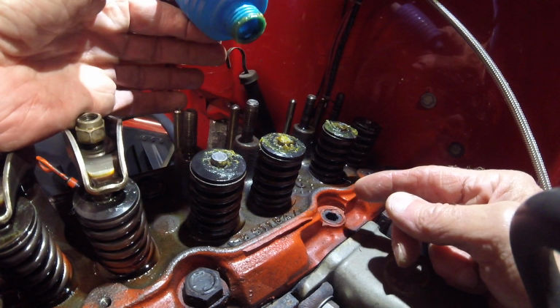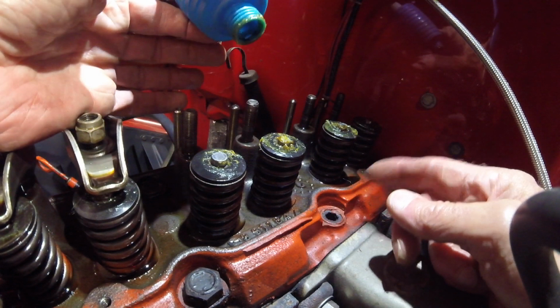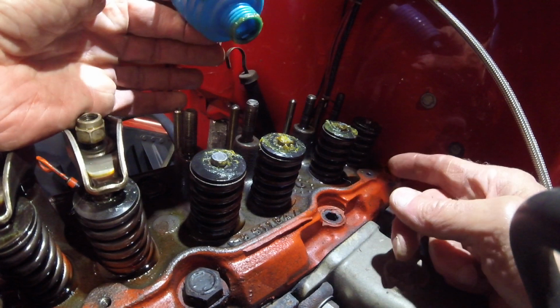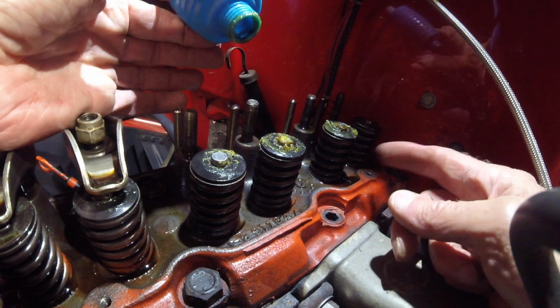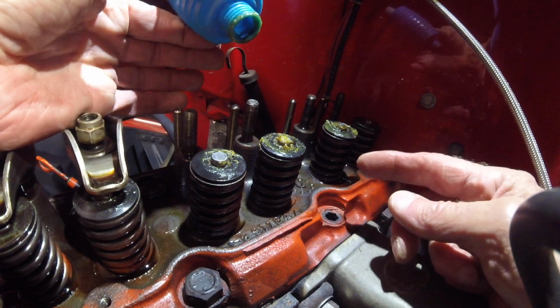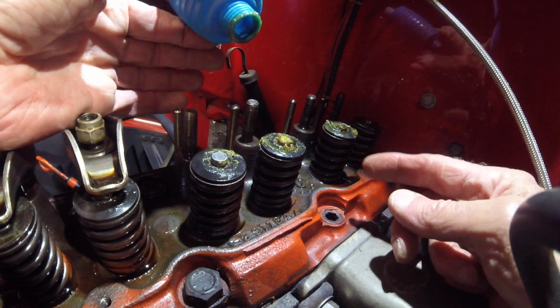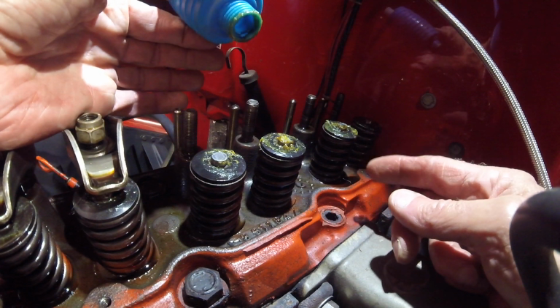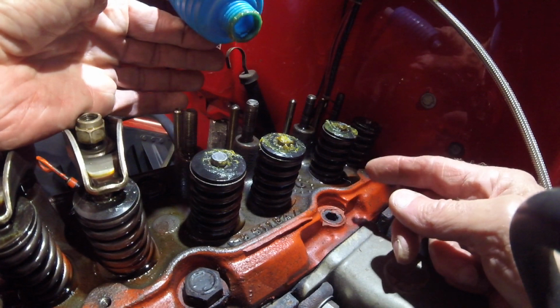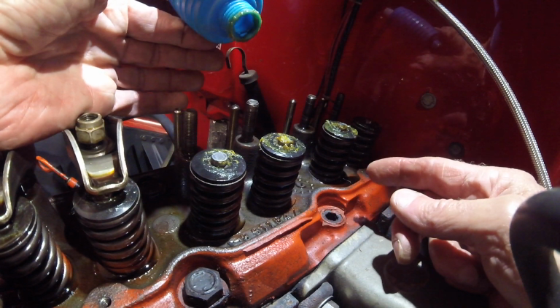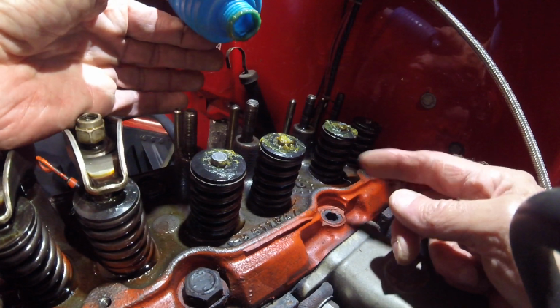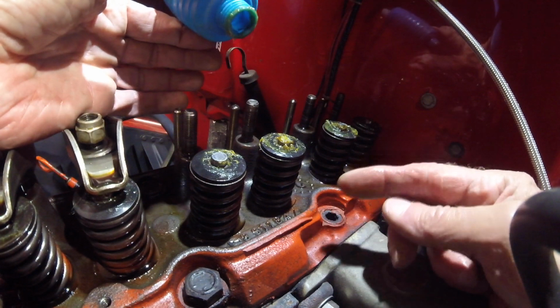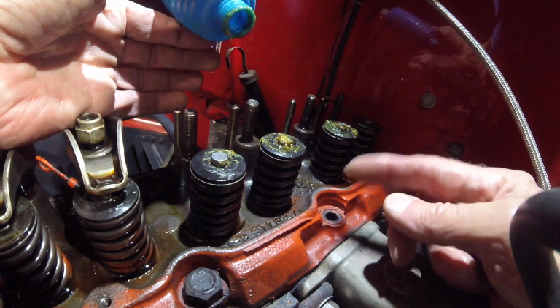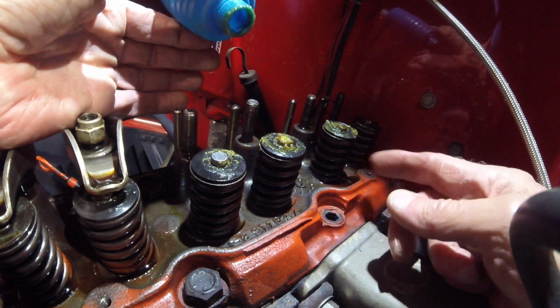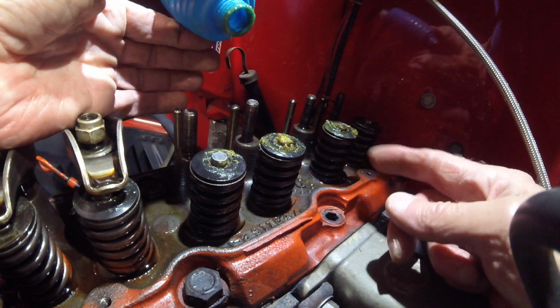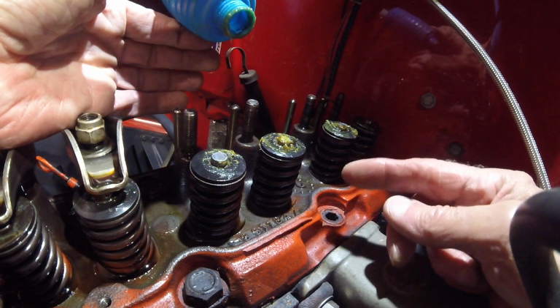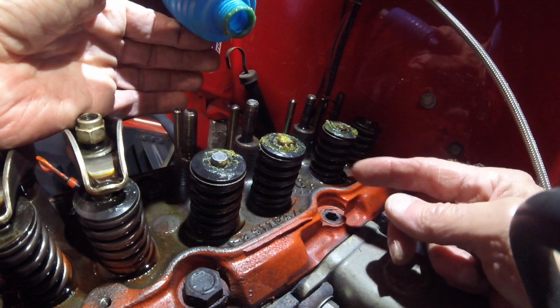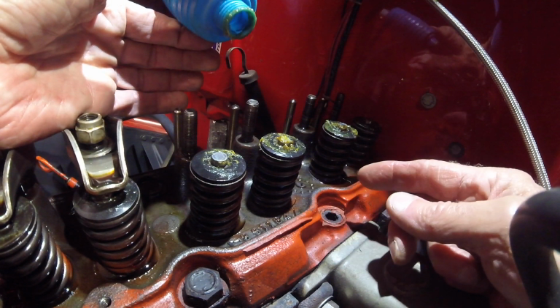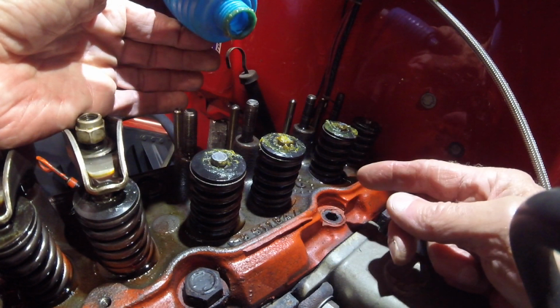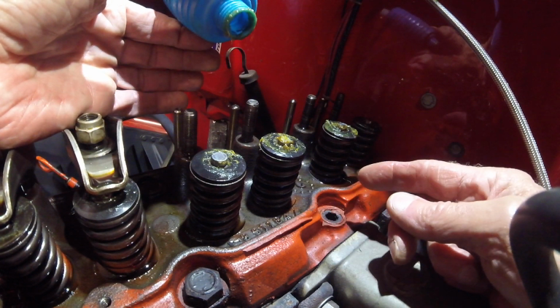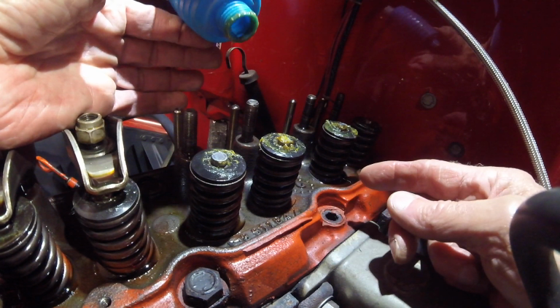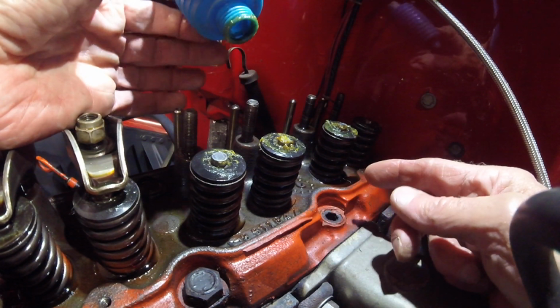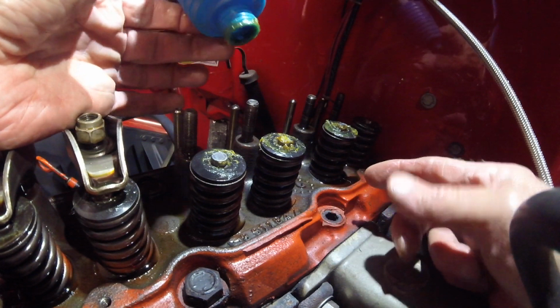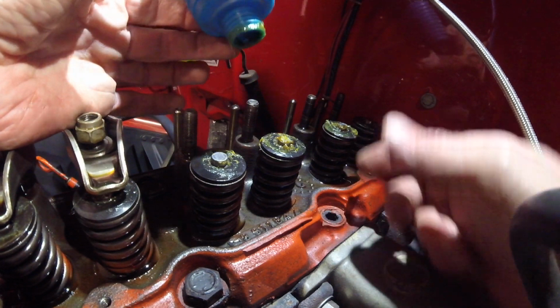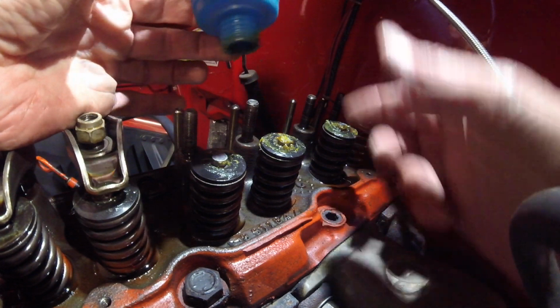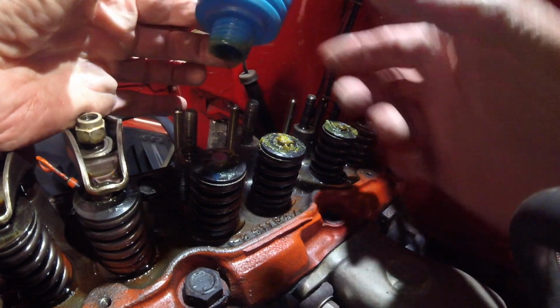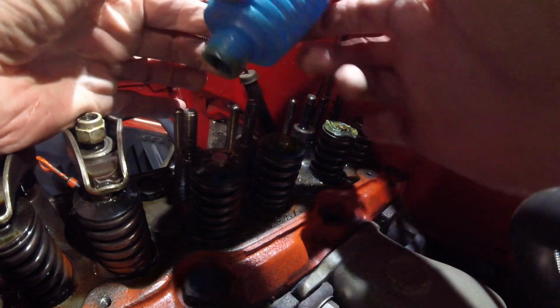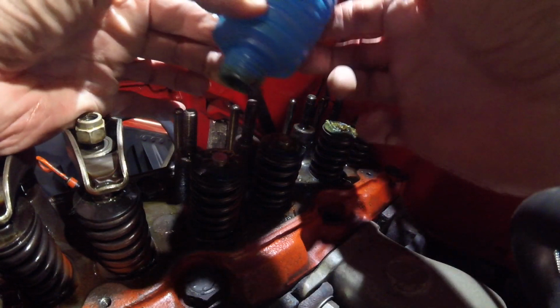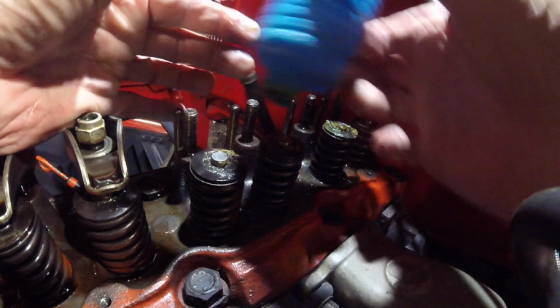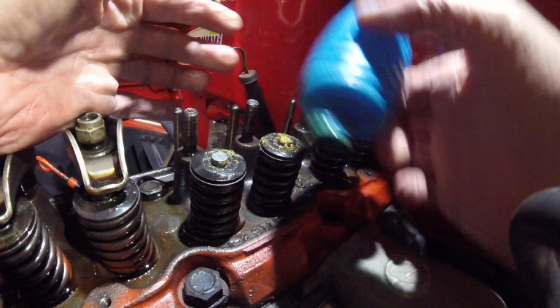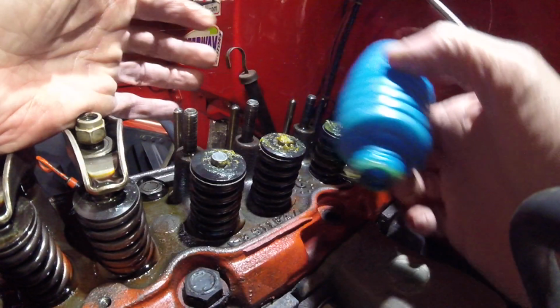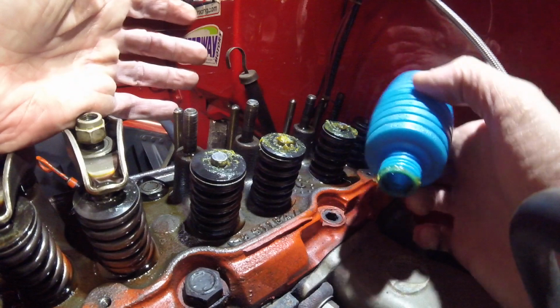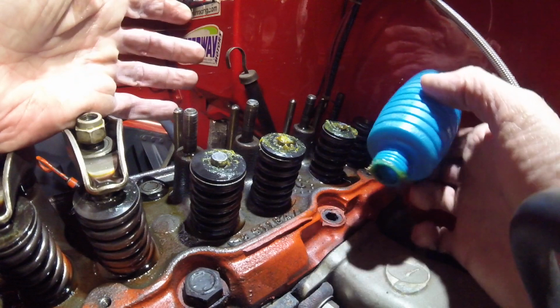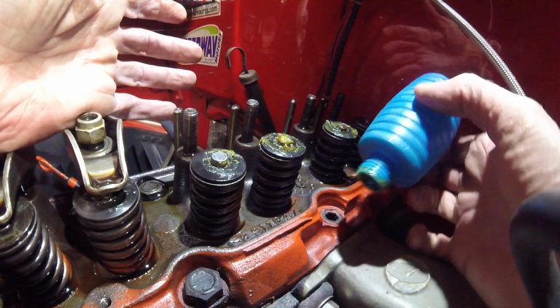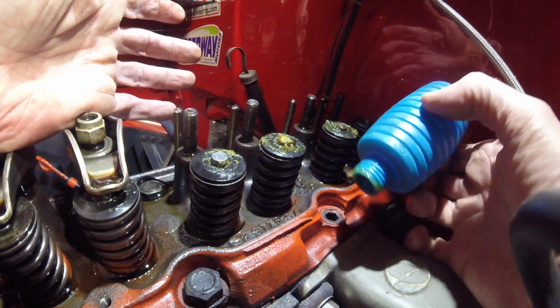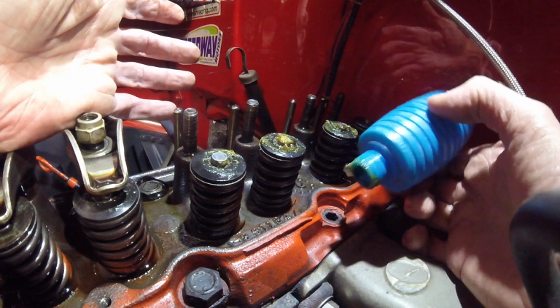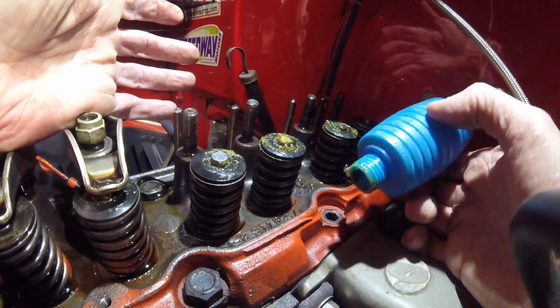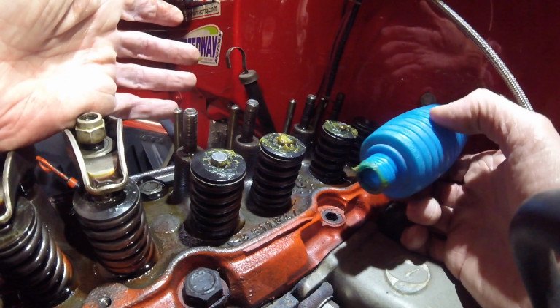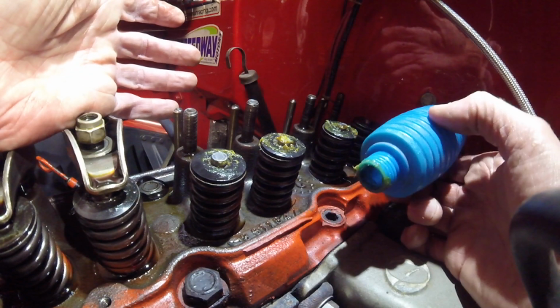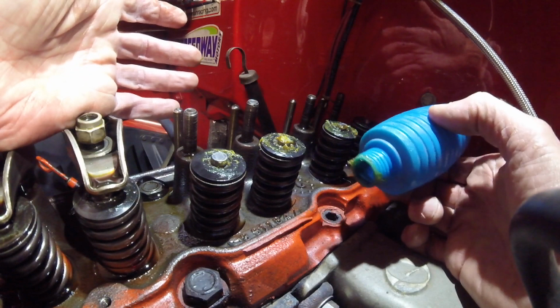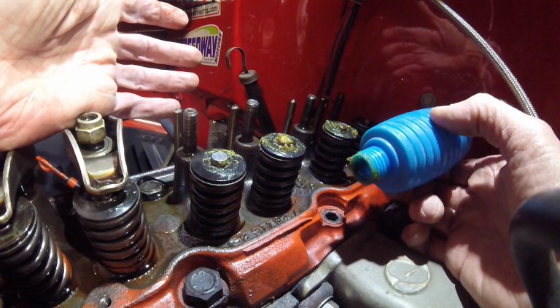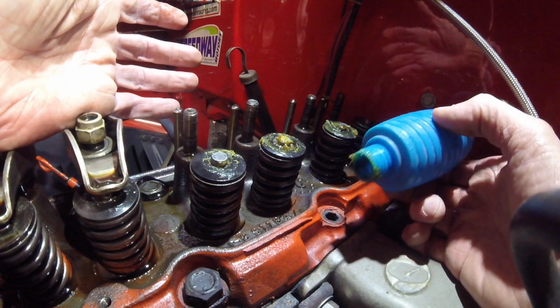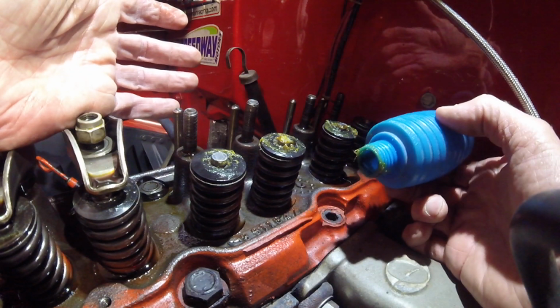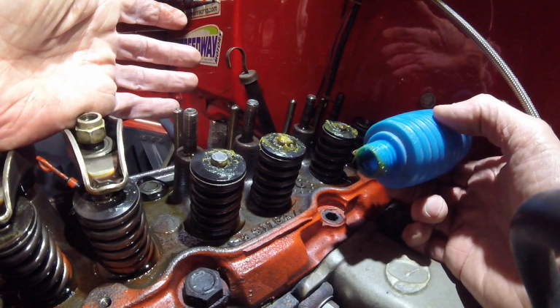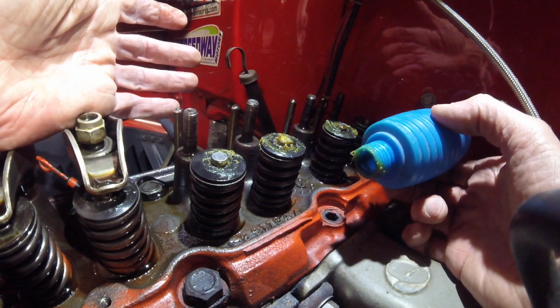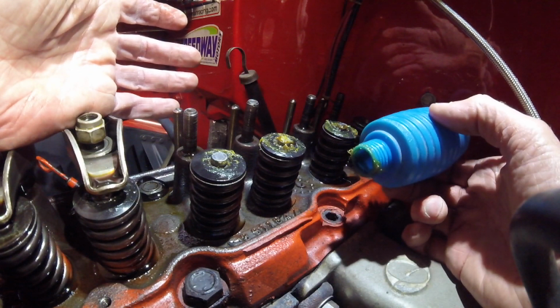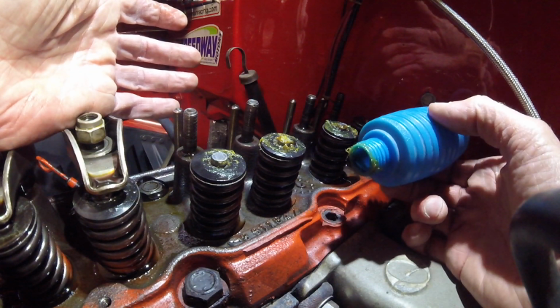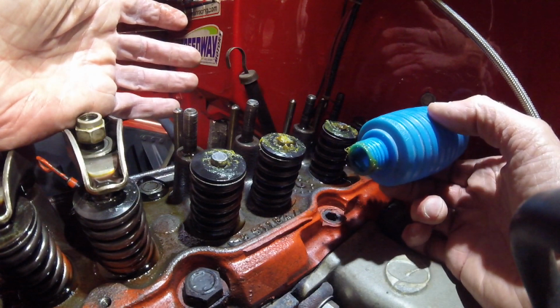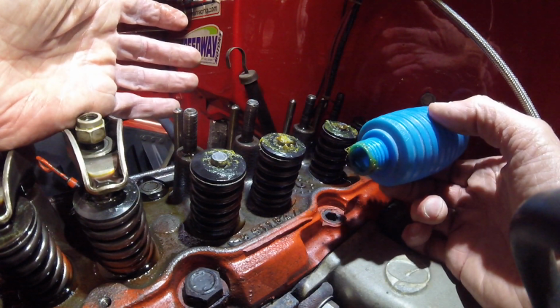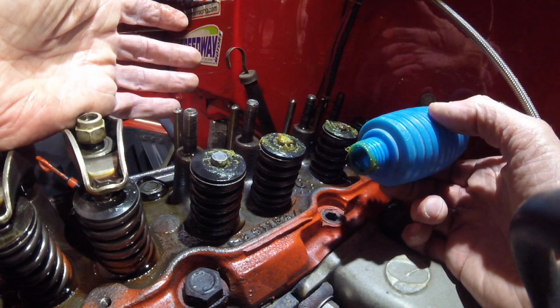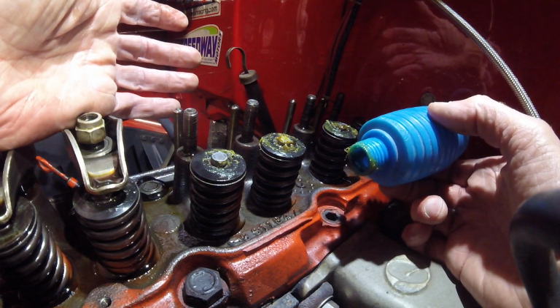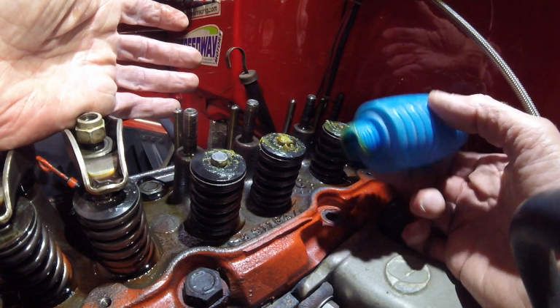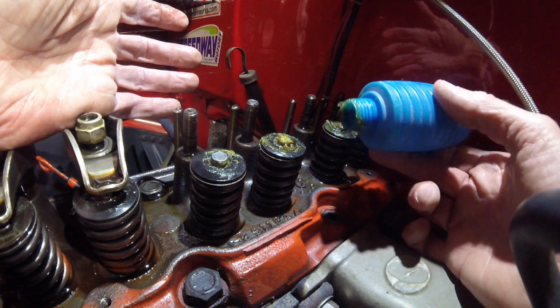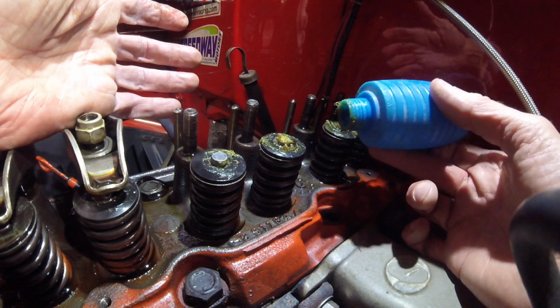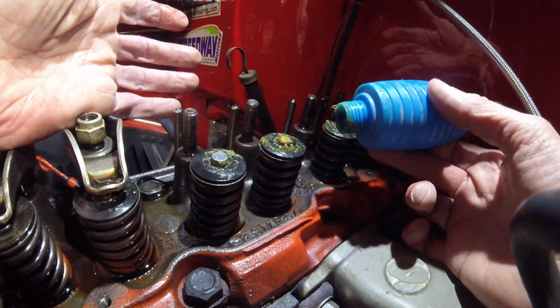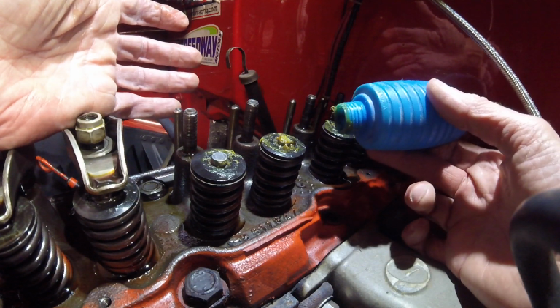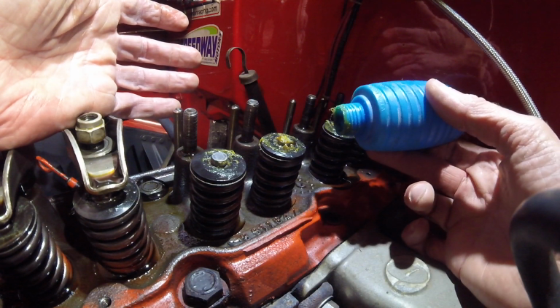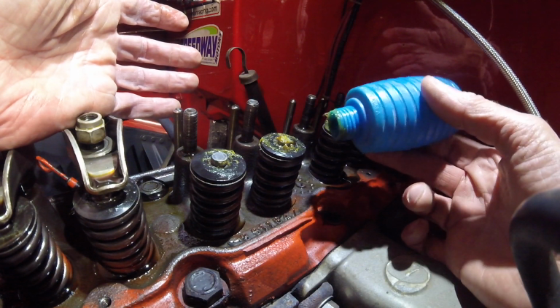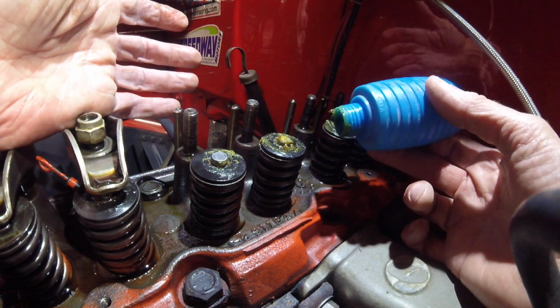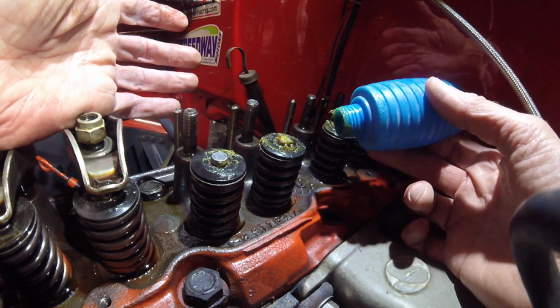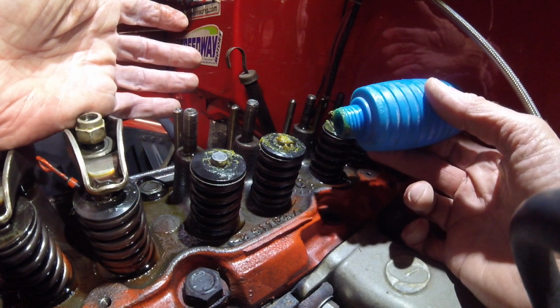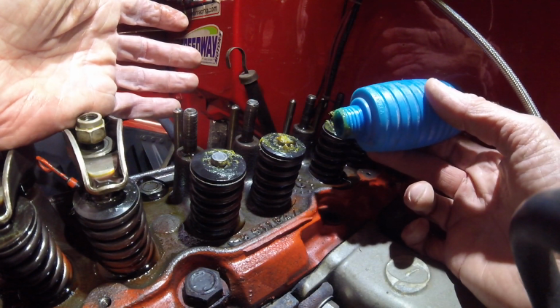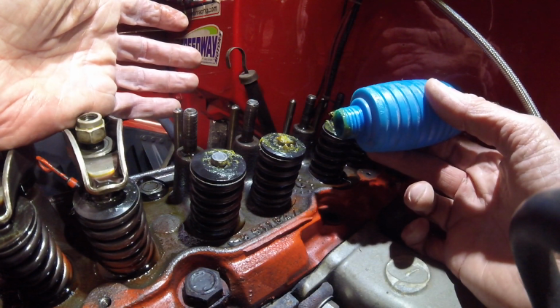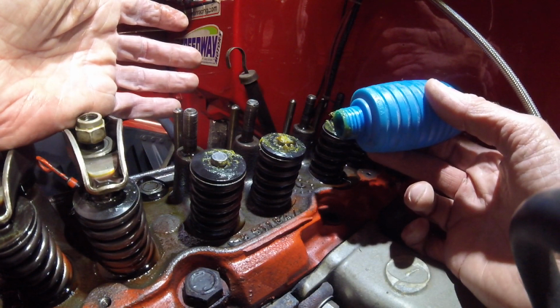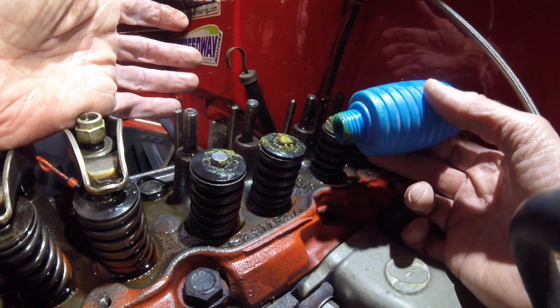So that's a good way to check out your seals and see if they leak oil past your valve stems. Thank you for watching.